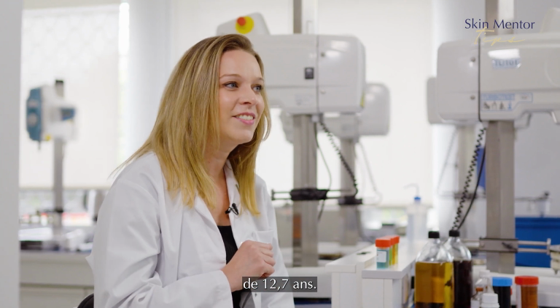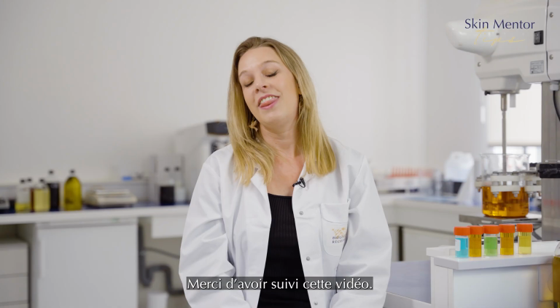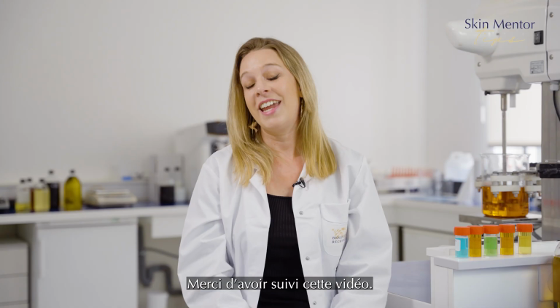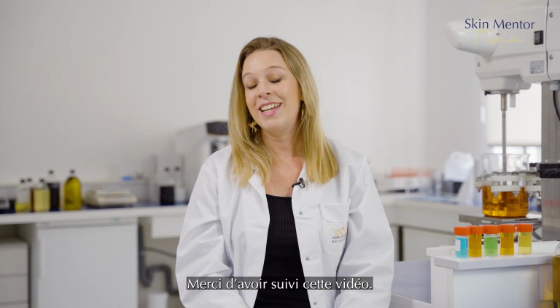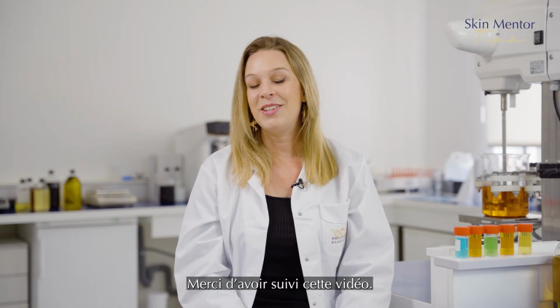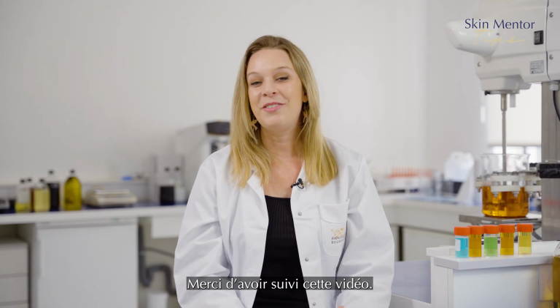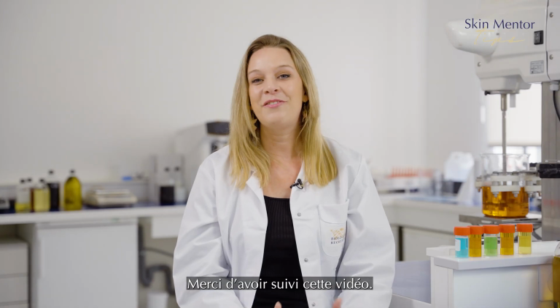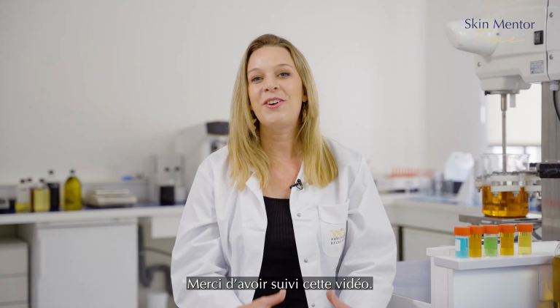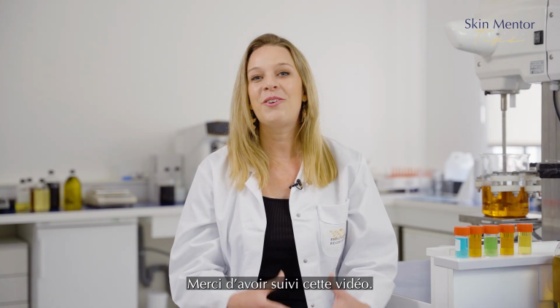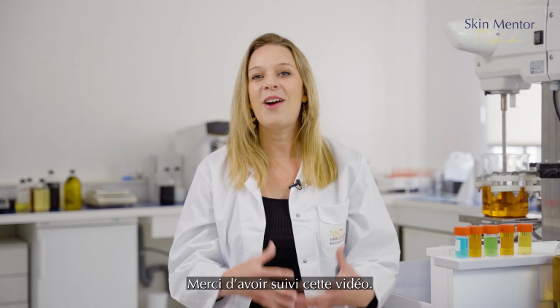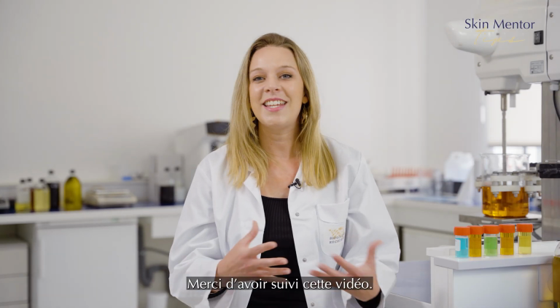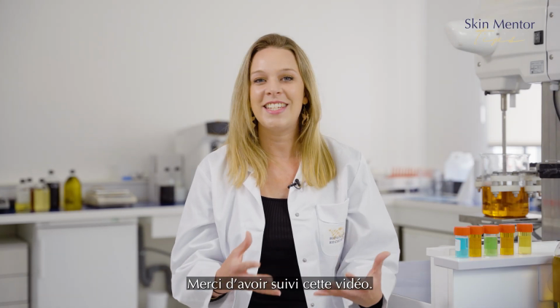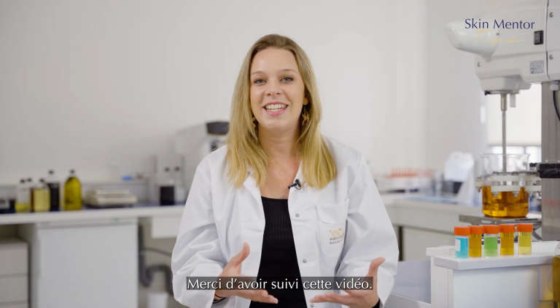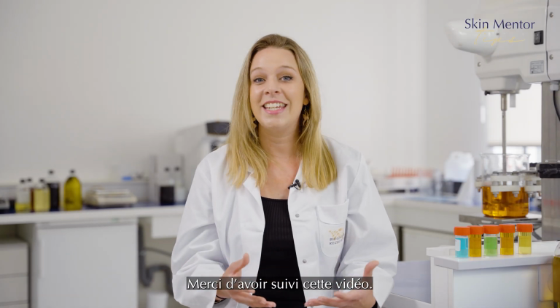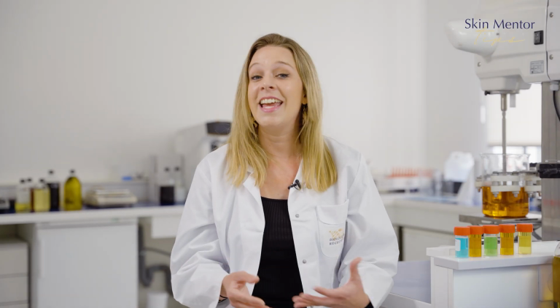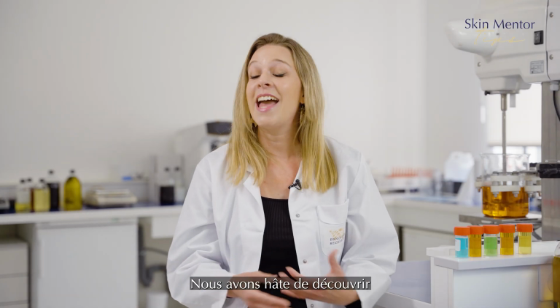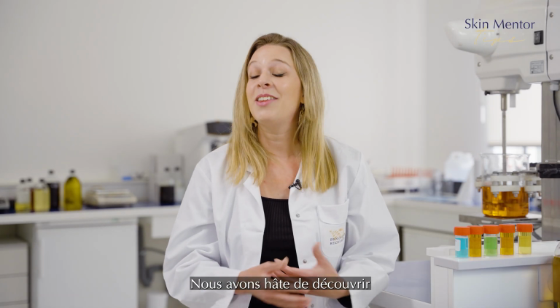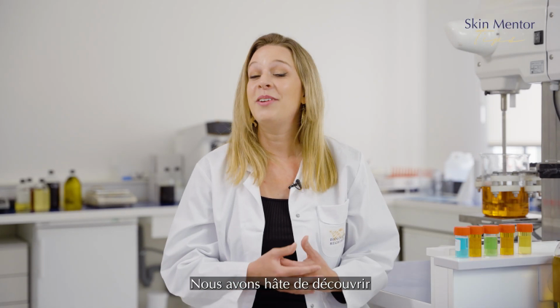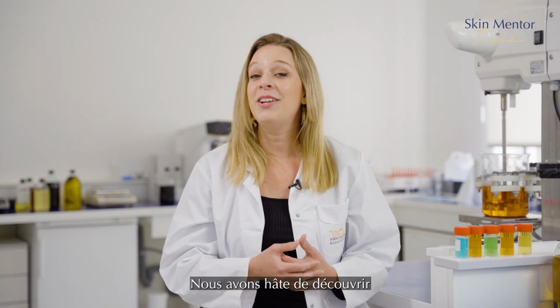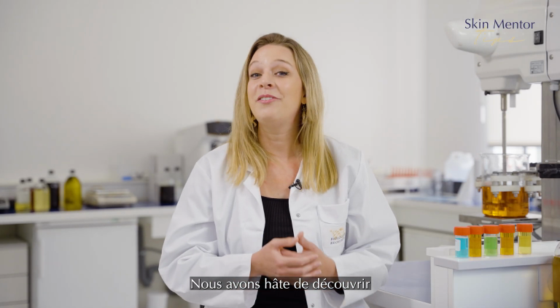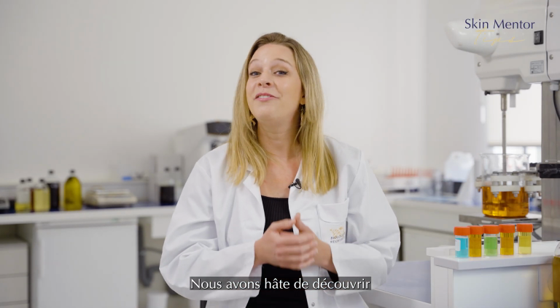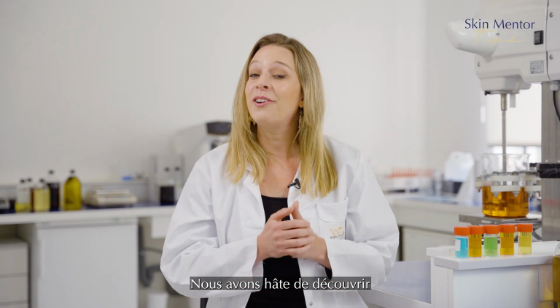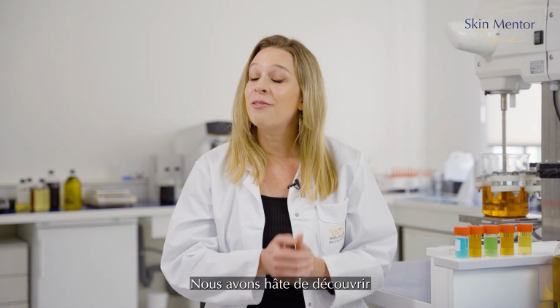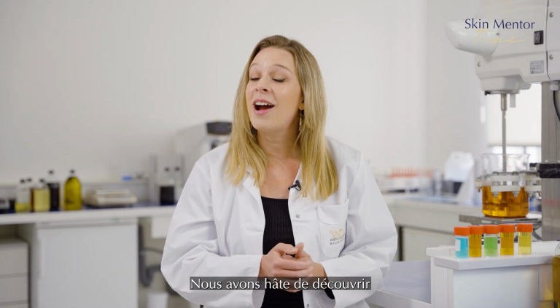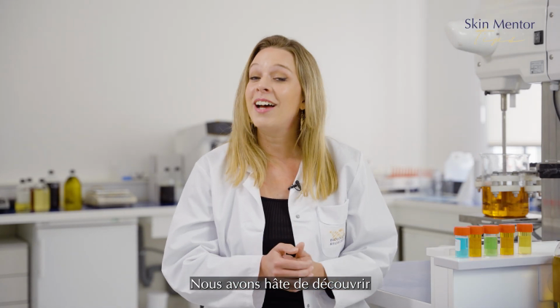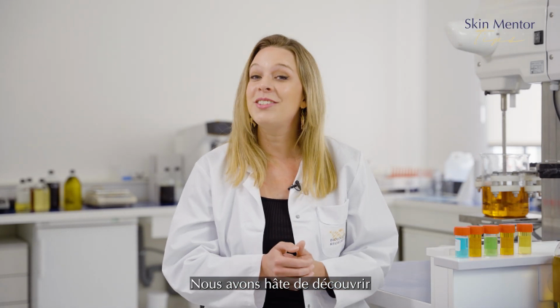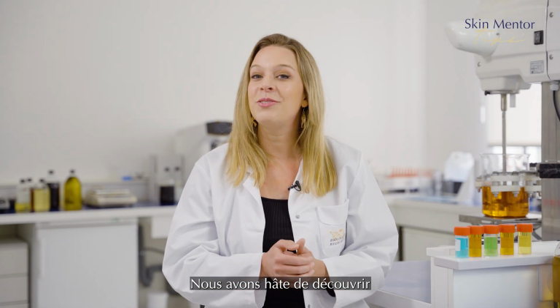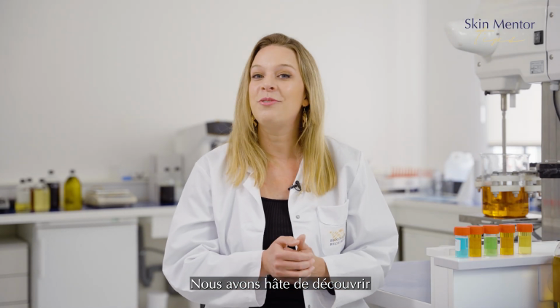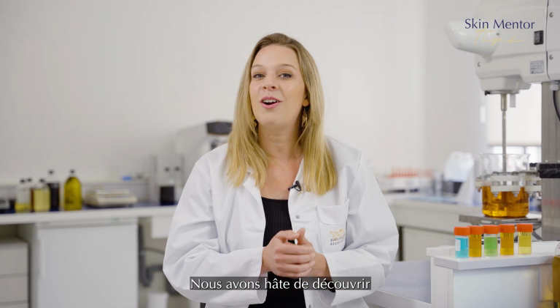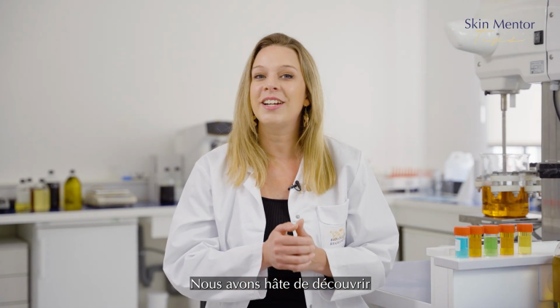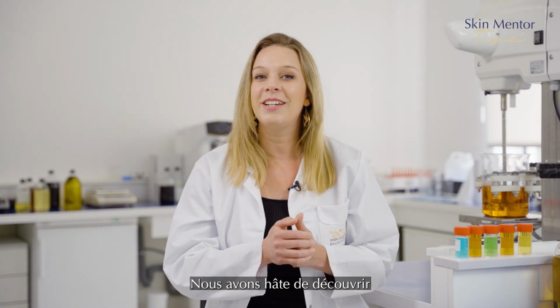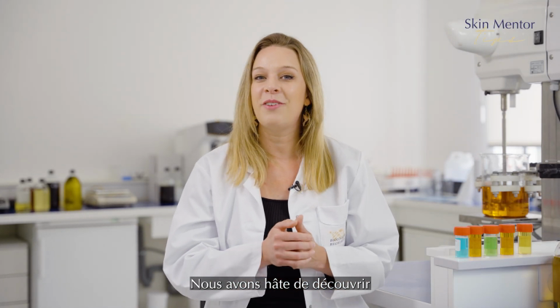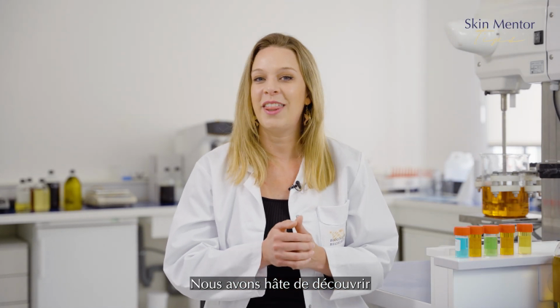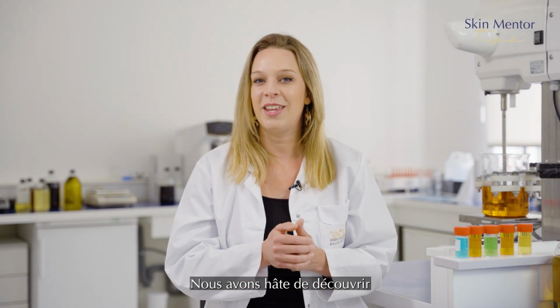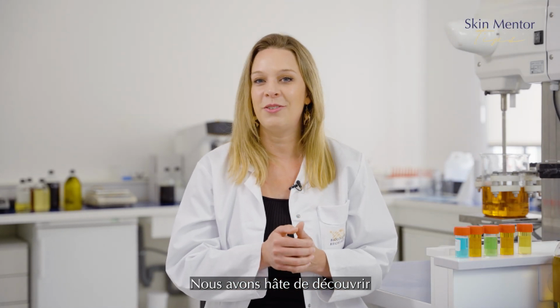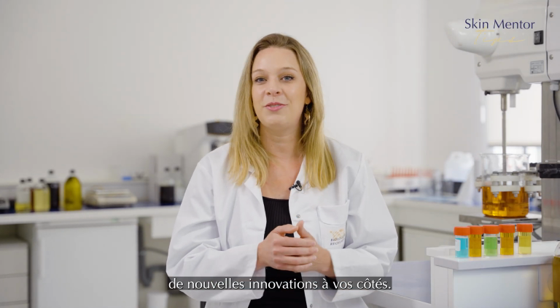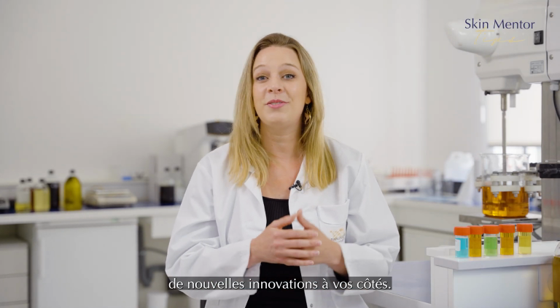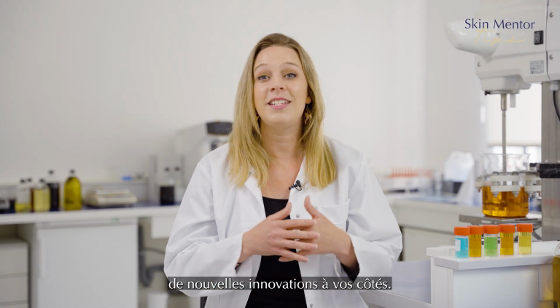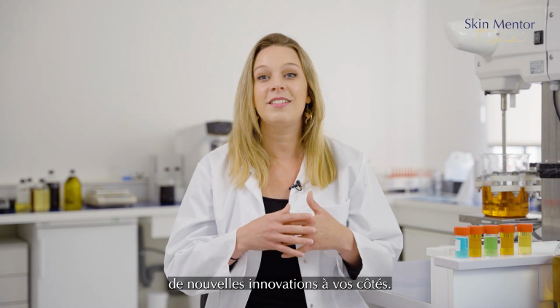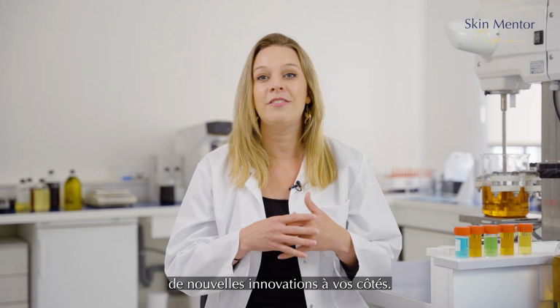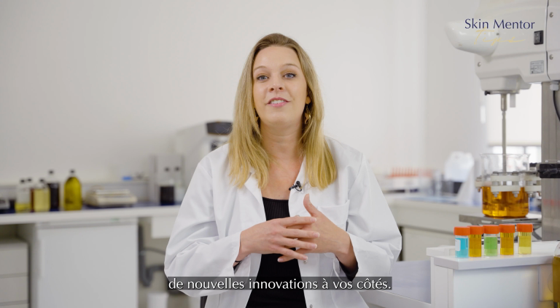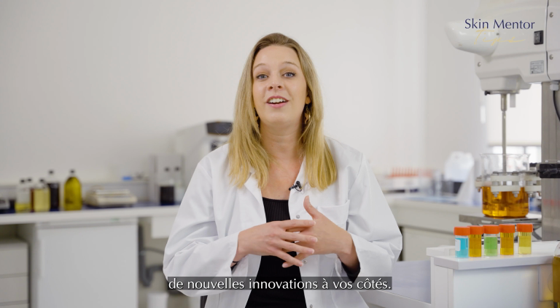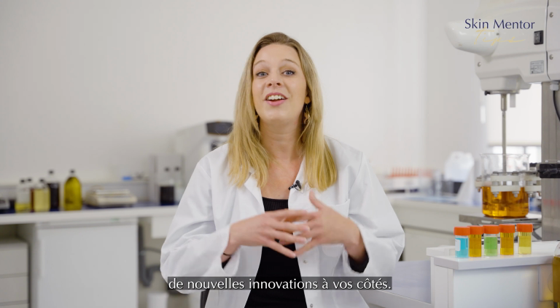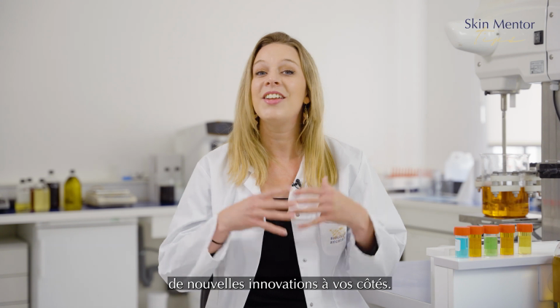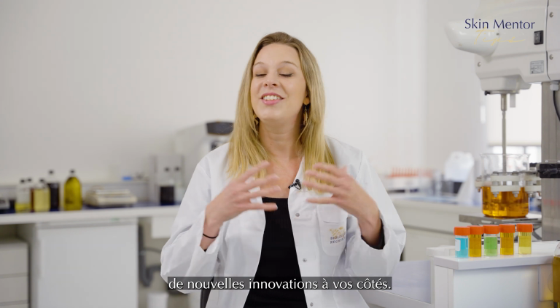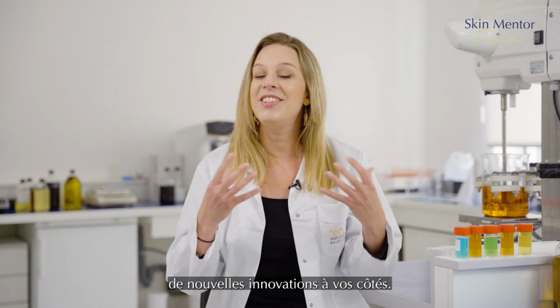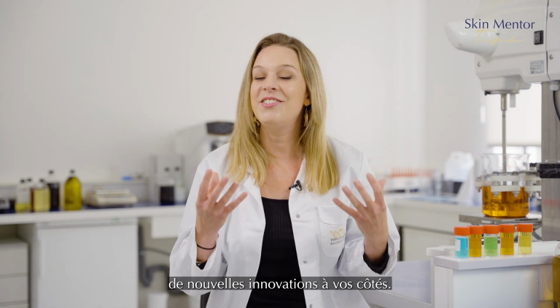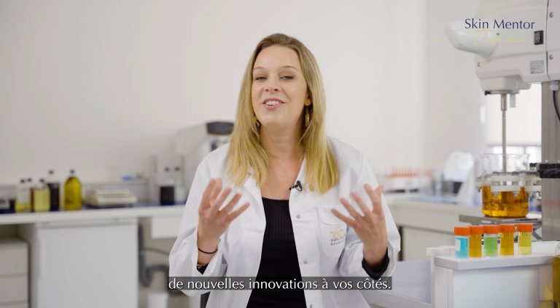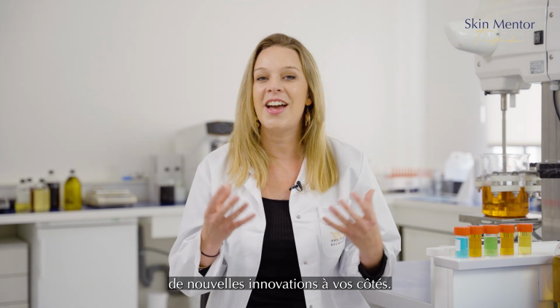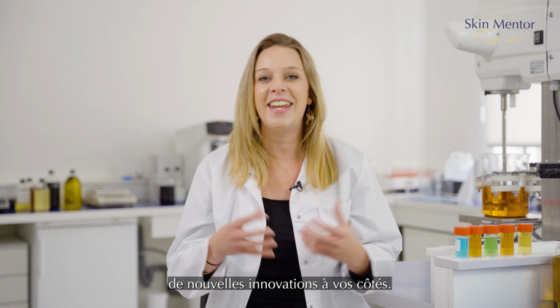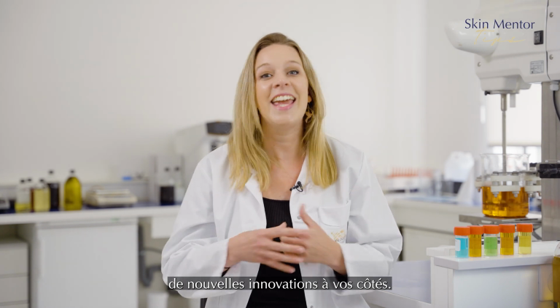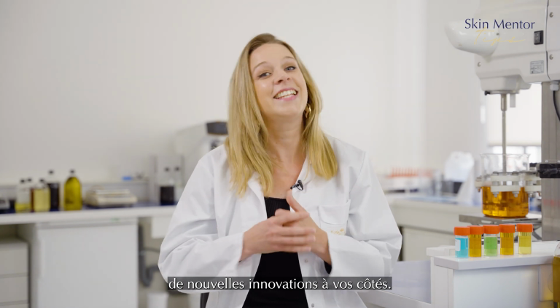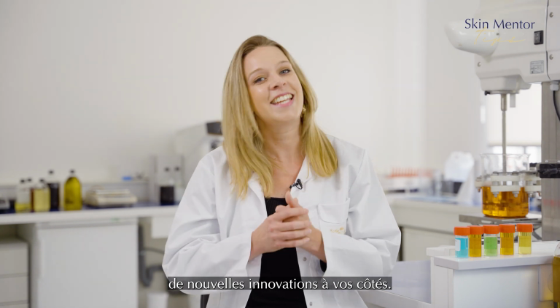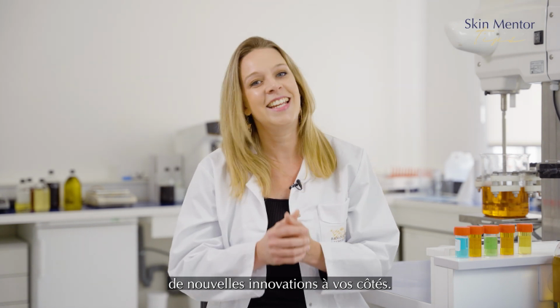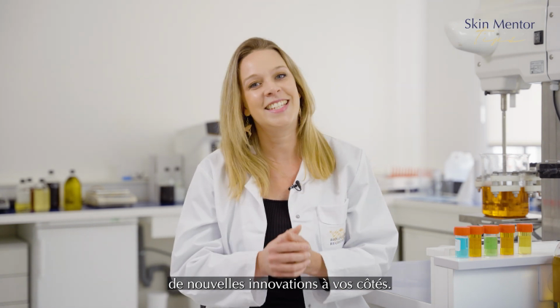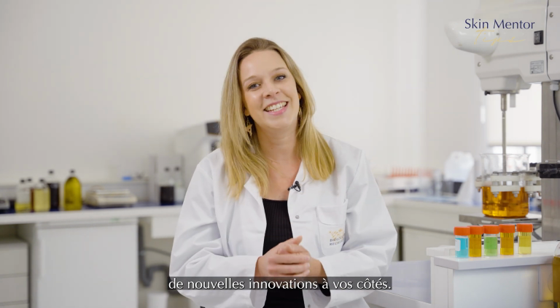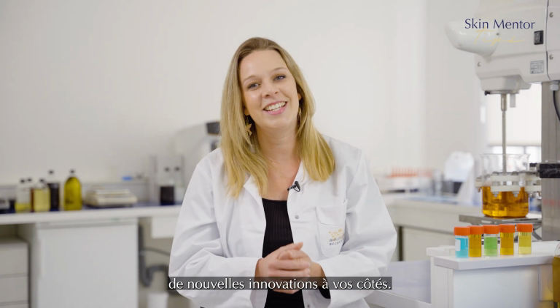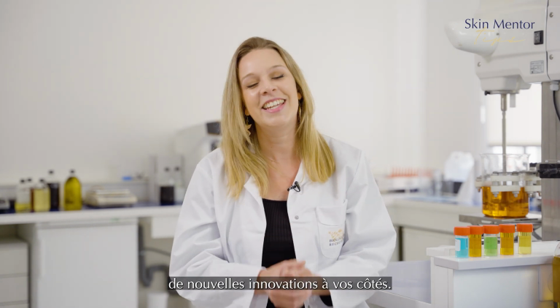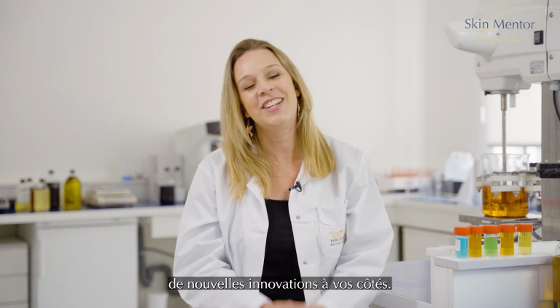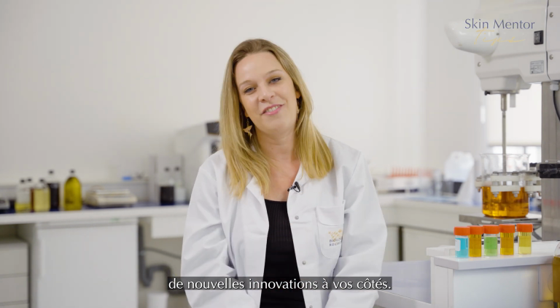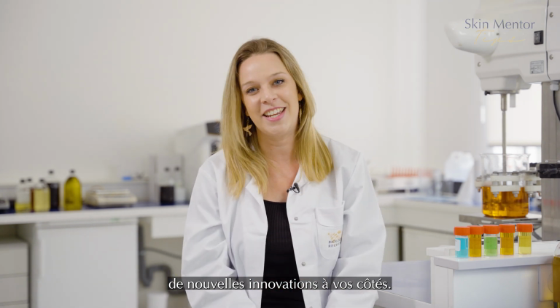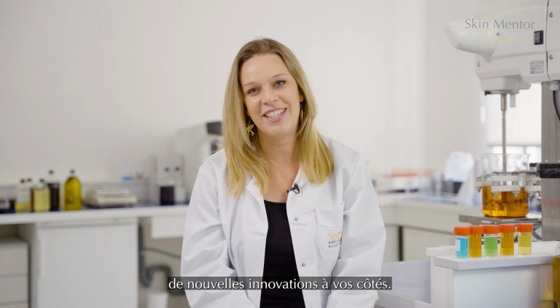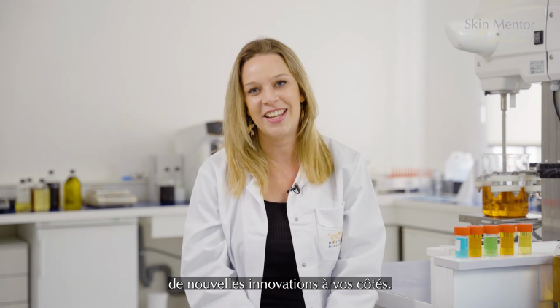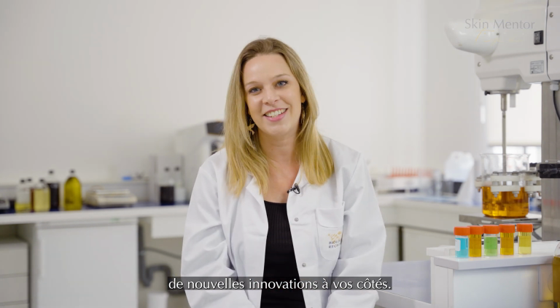Thank you for watching and we look forward to working with you to discover new and exciting innovations. See you in the next video!